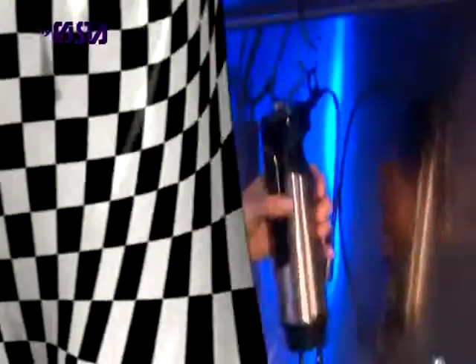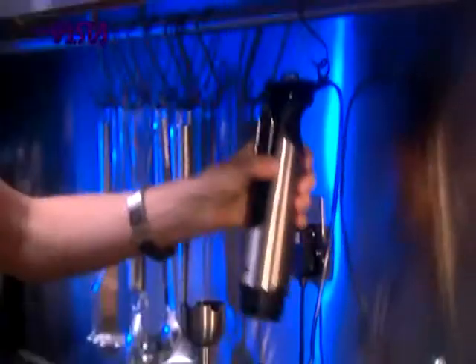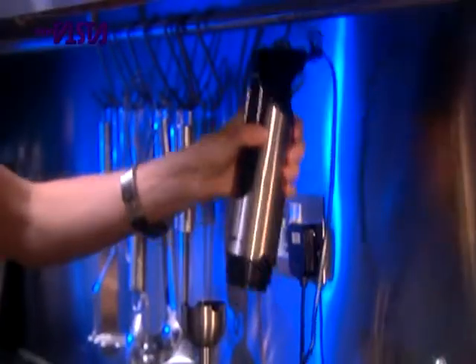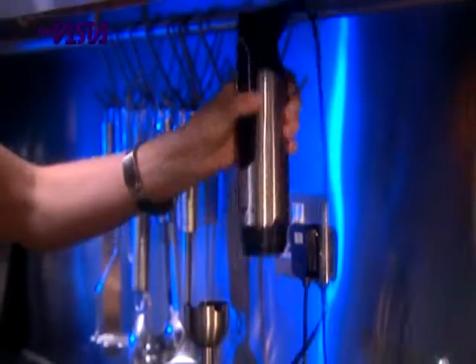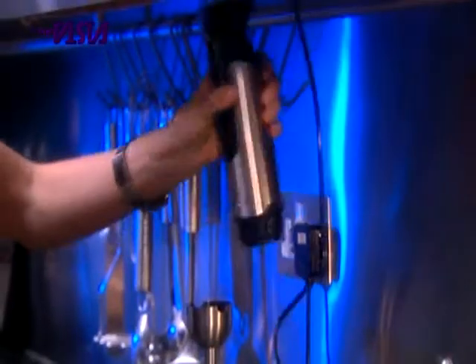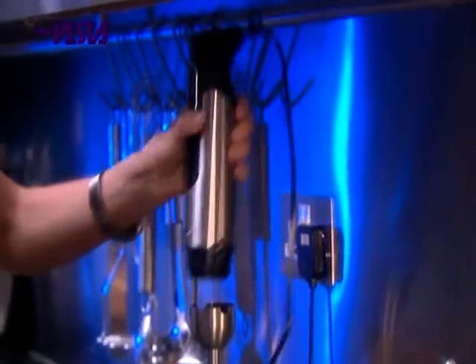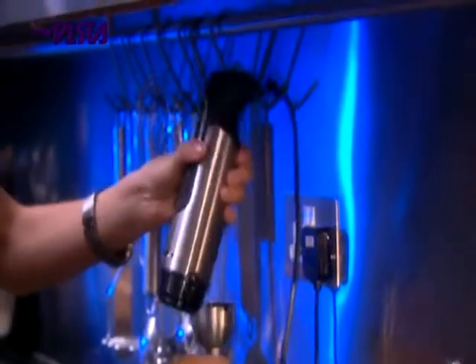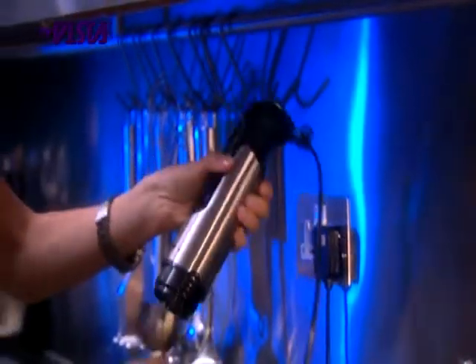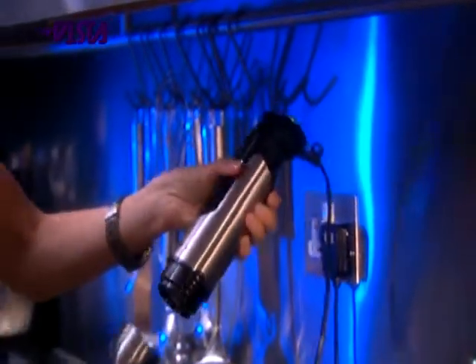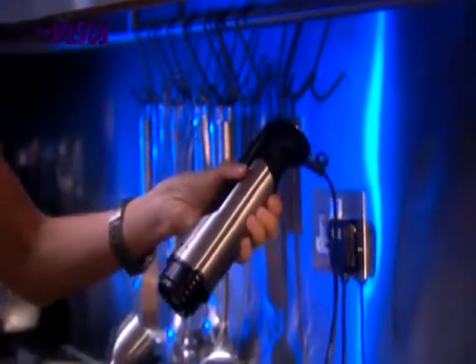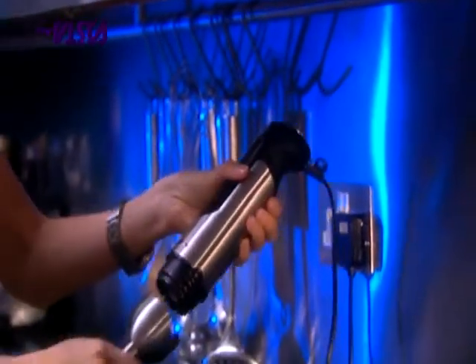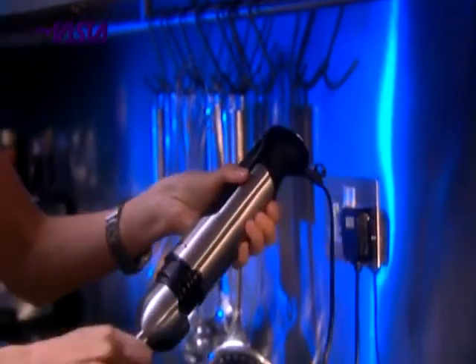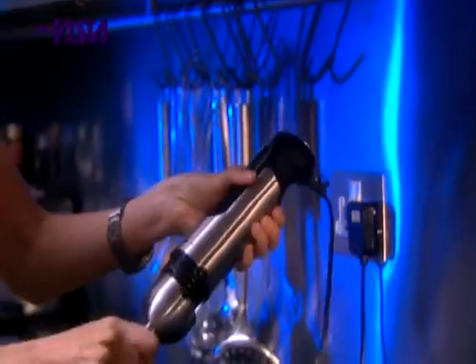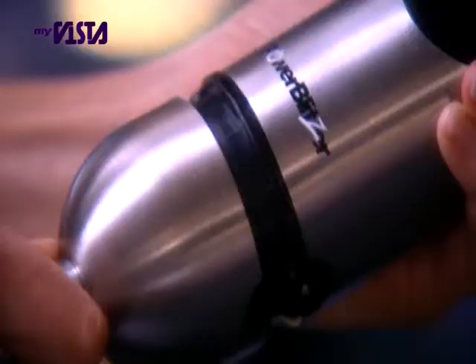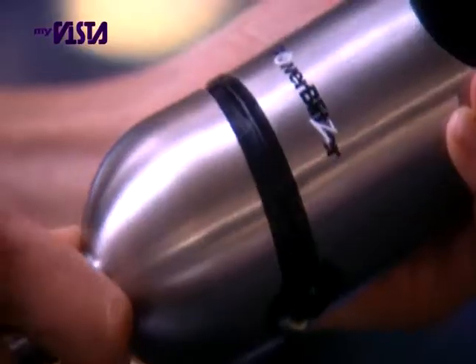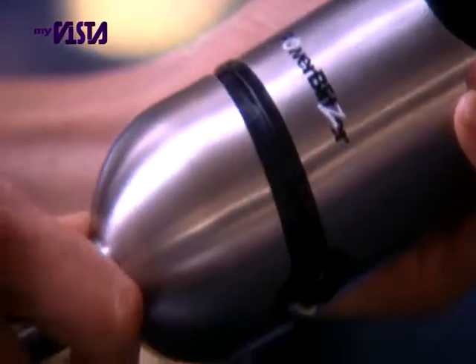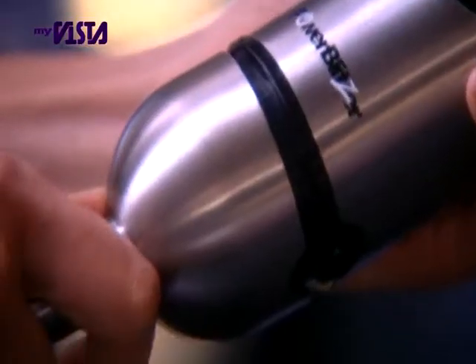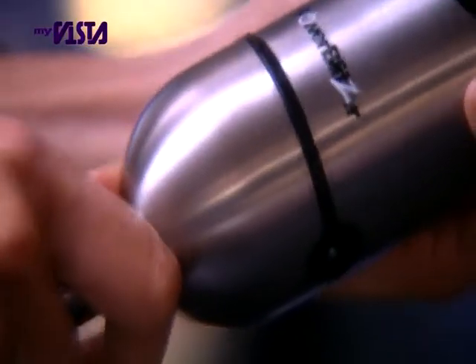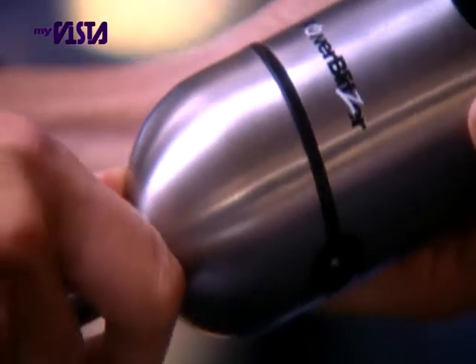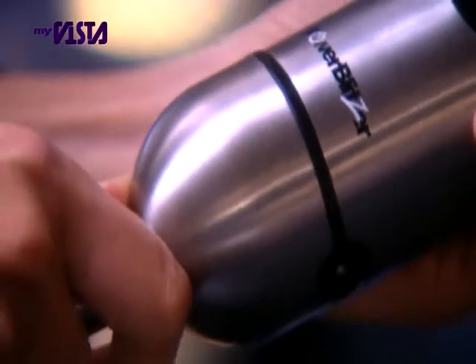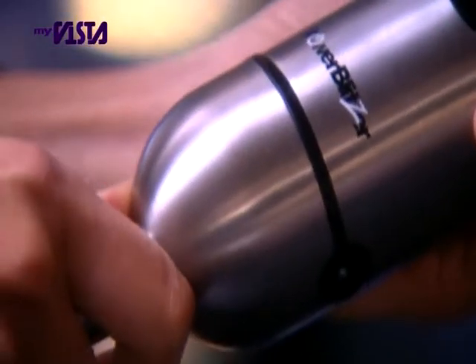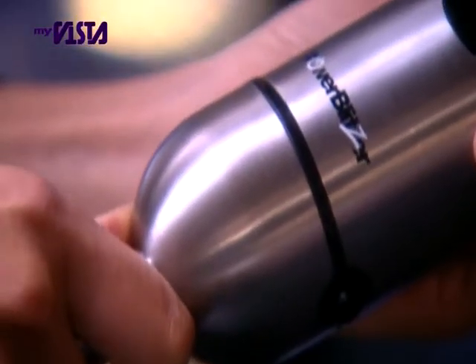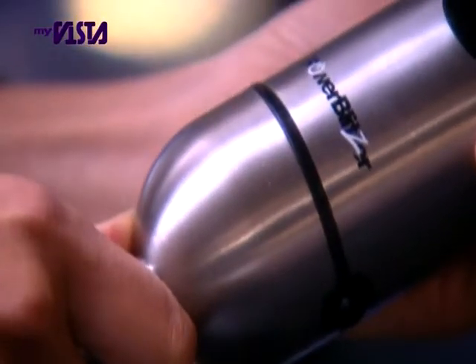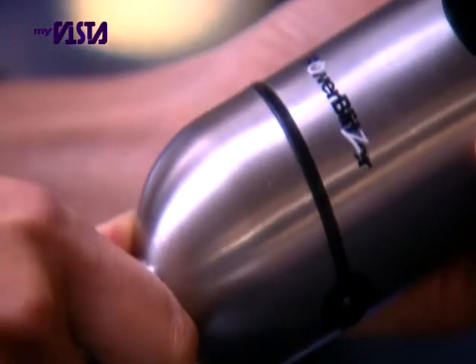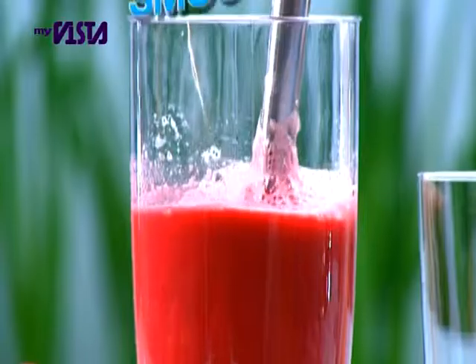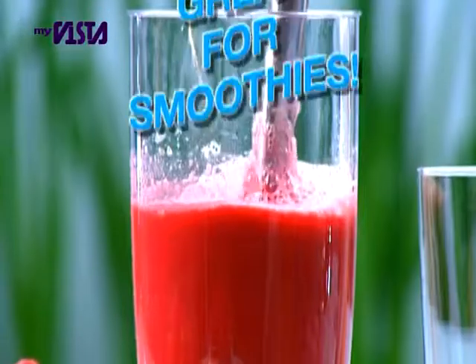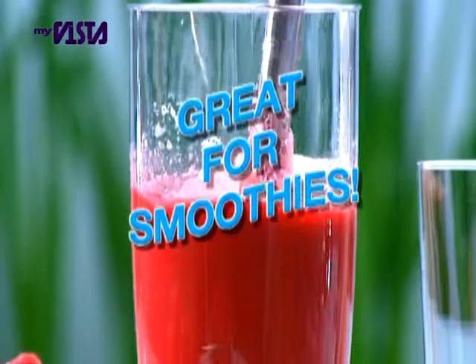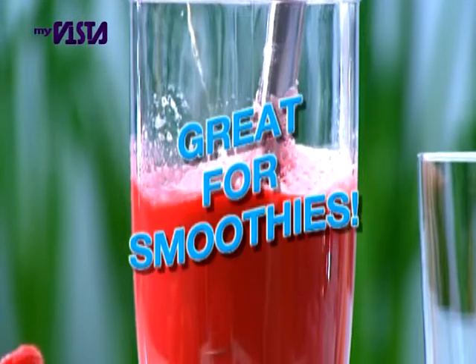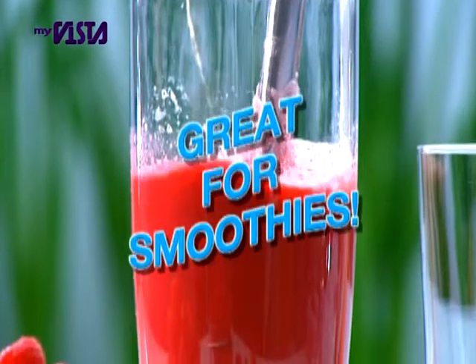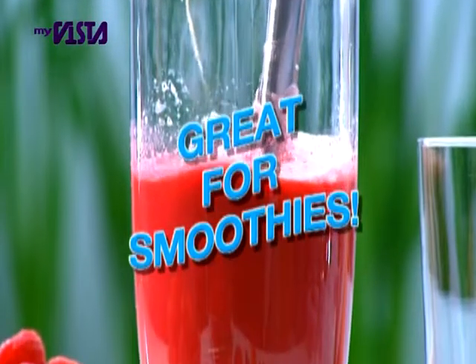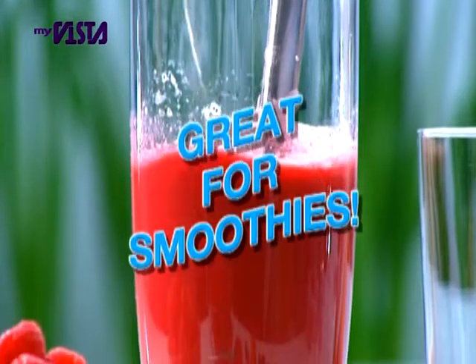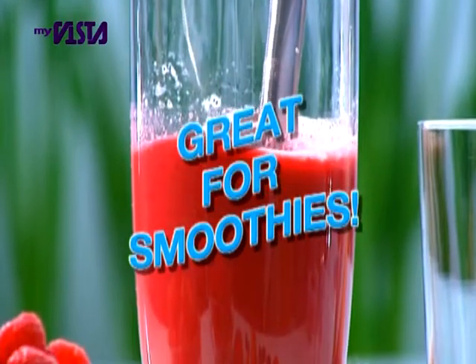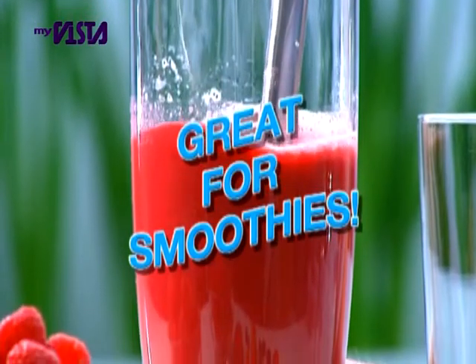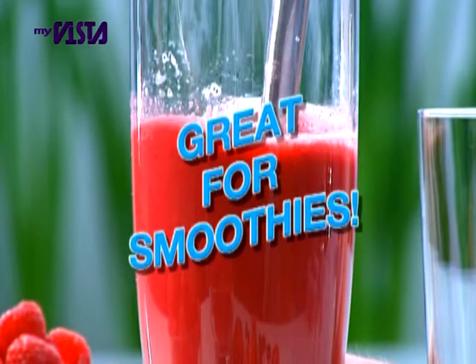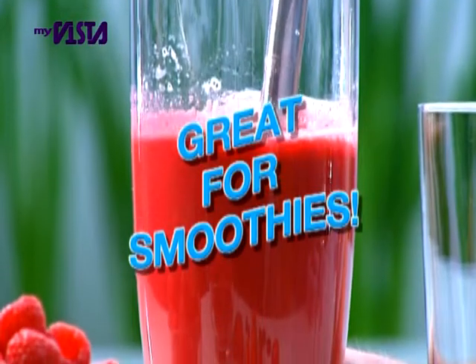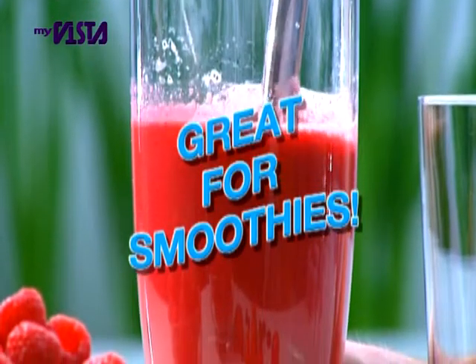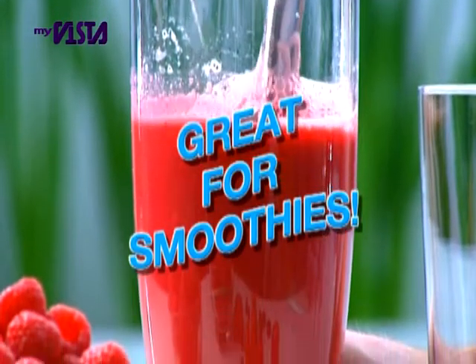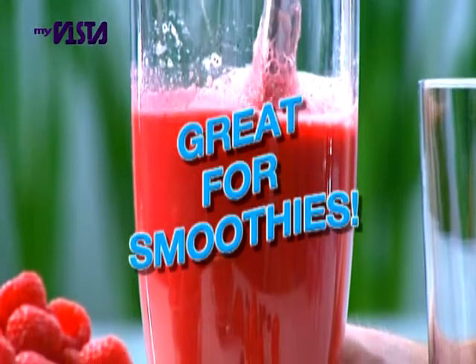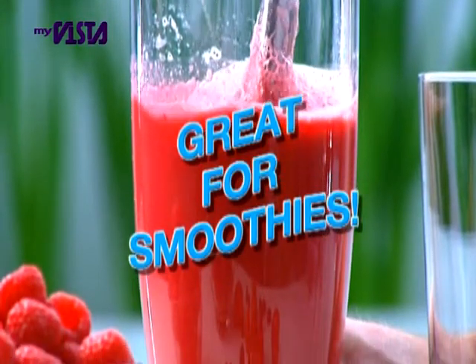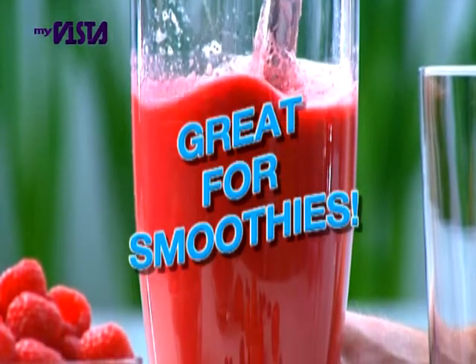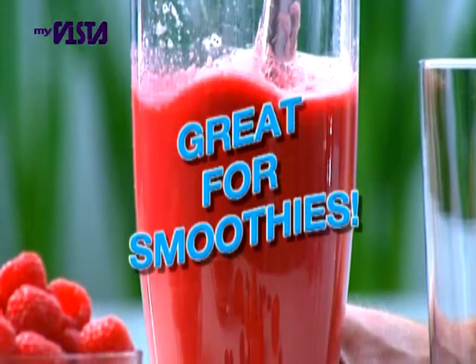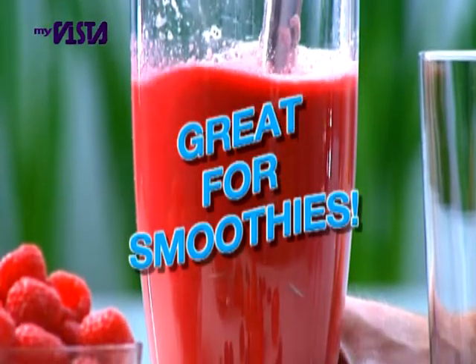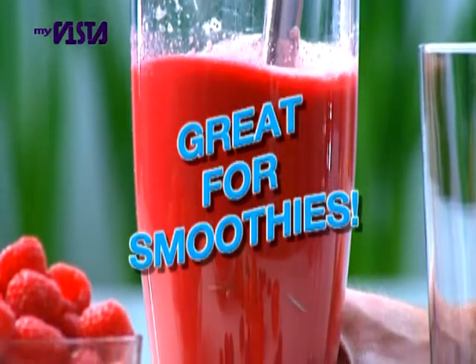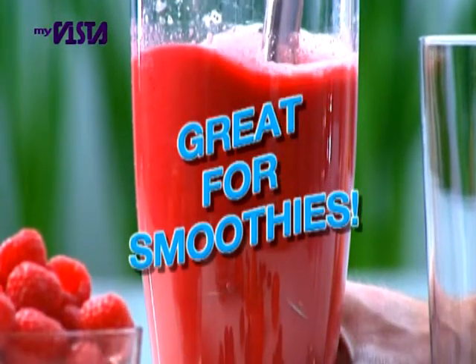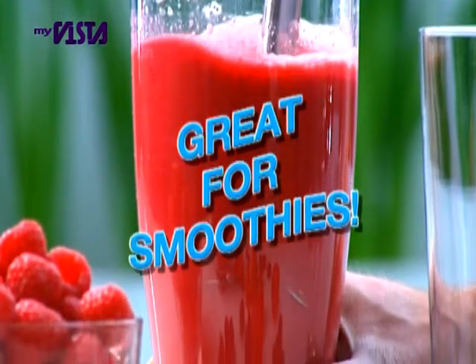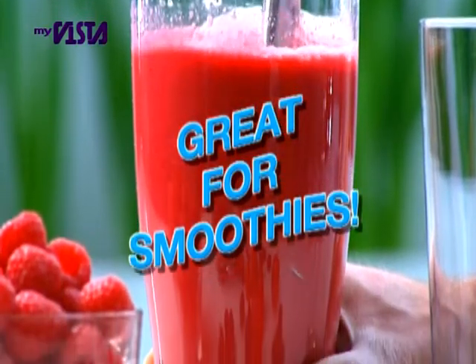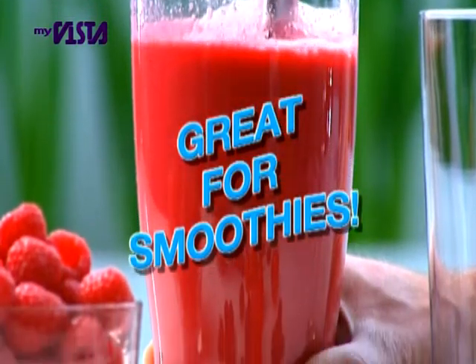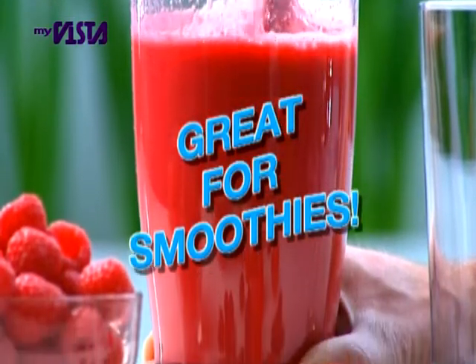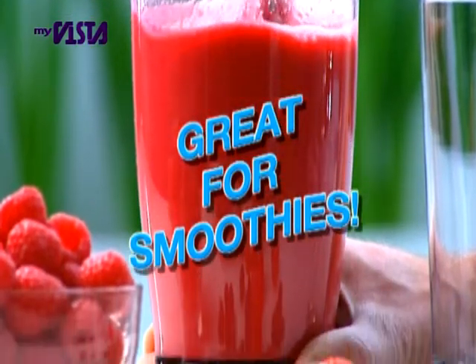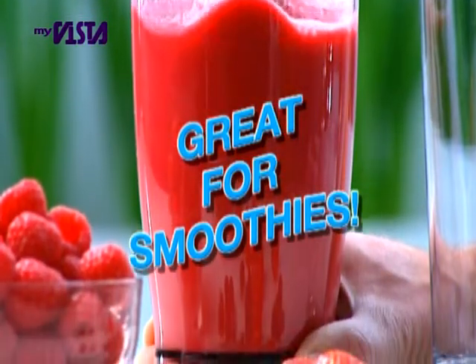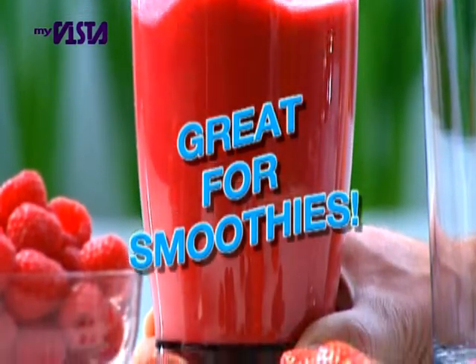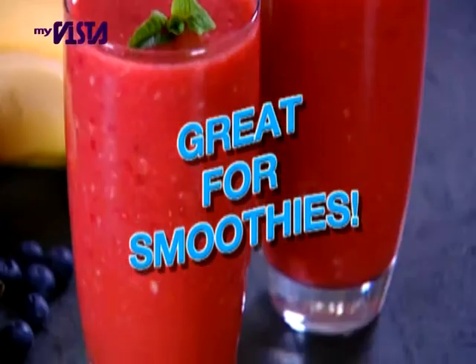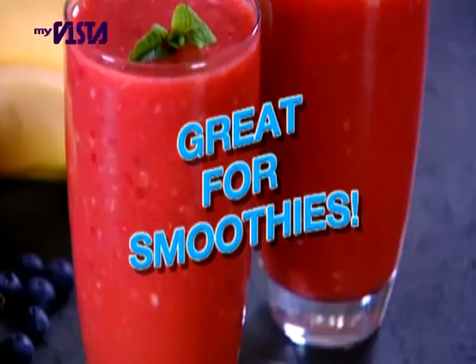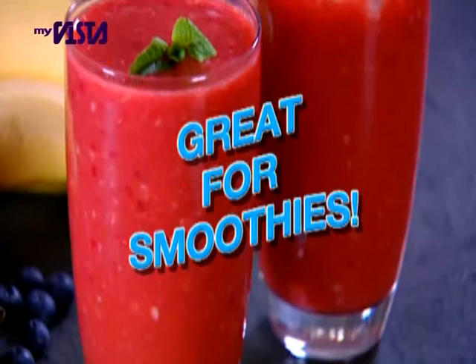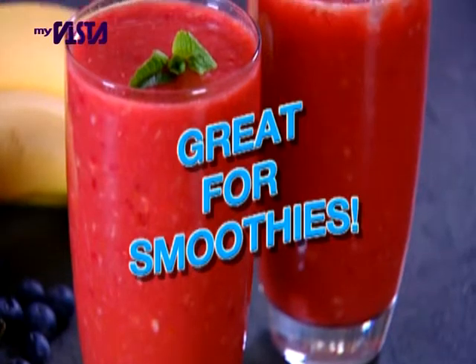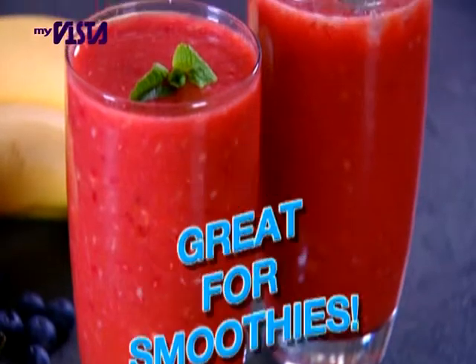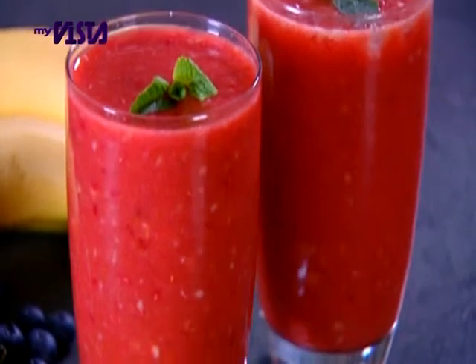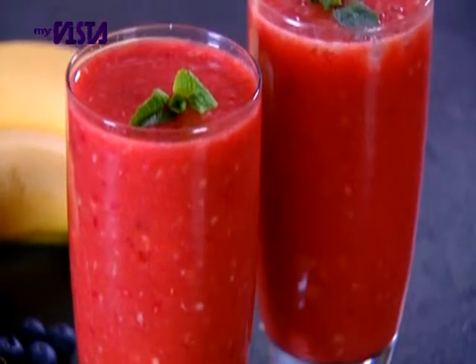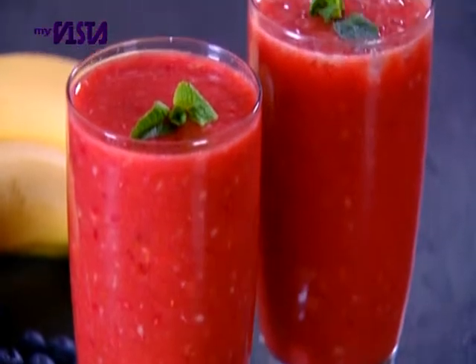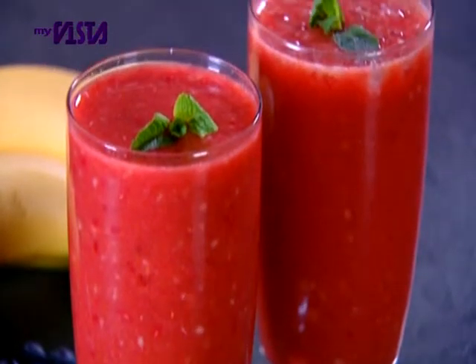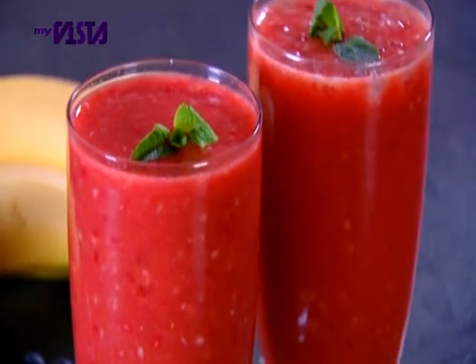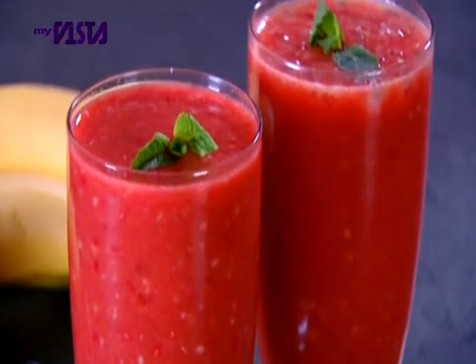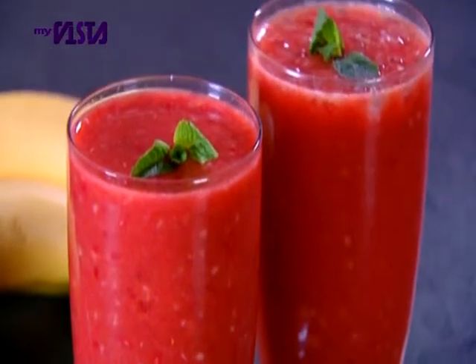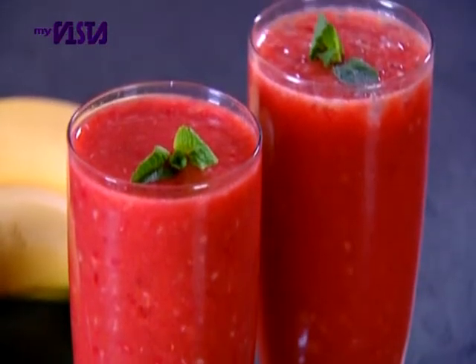Use the stick attachment for fresh smoothies in seconds for the coolest, freshest vitamin-packed drink. What a way to start the day.